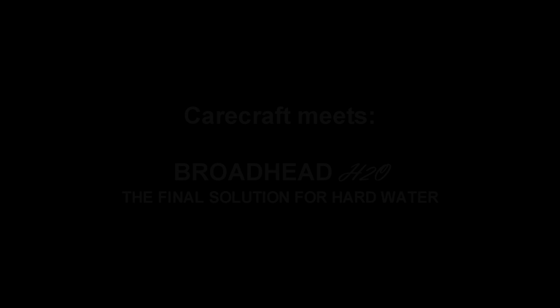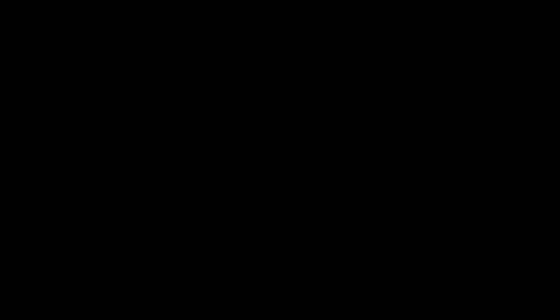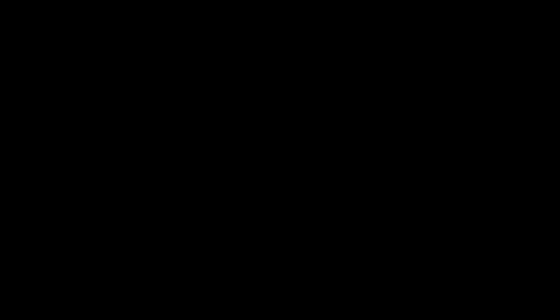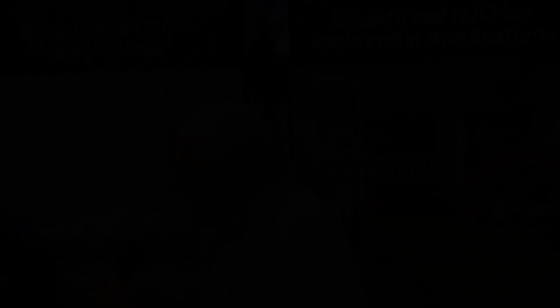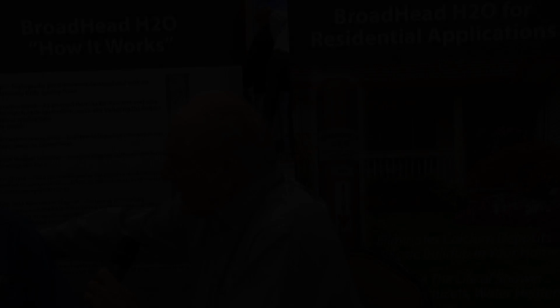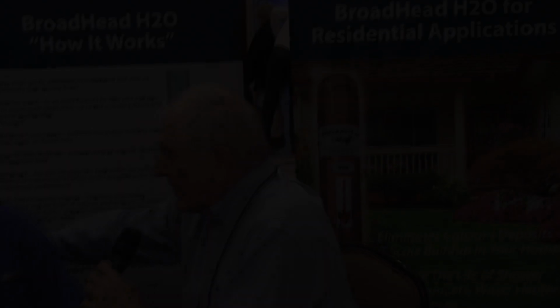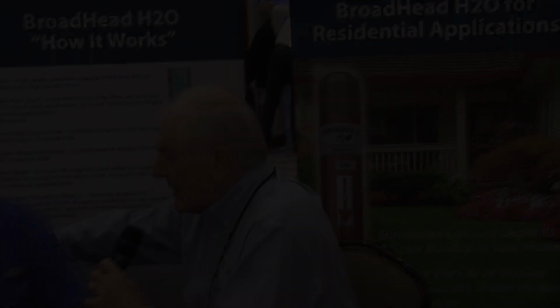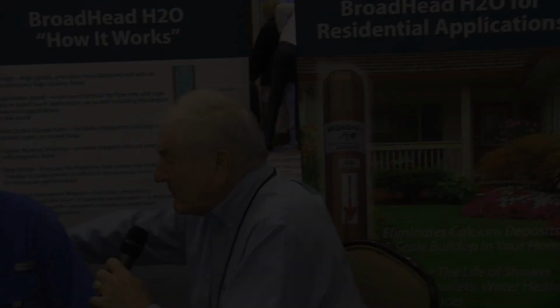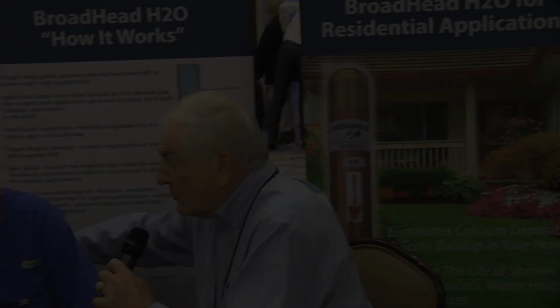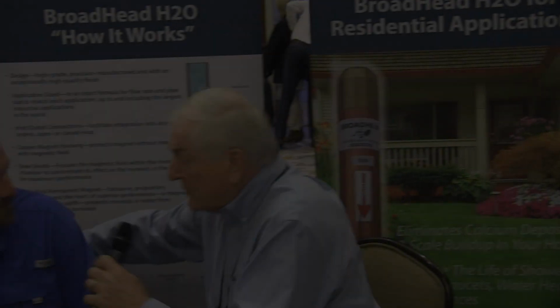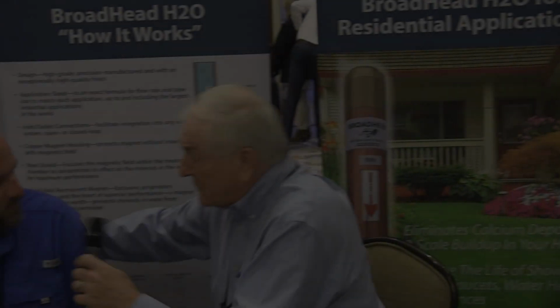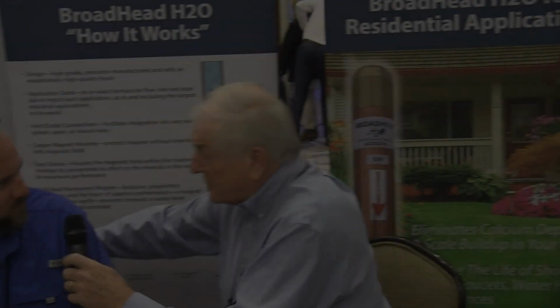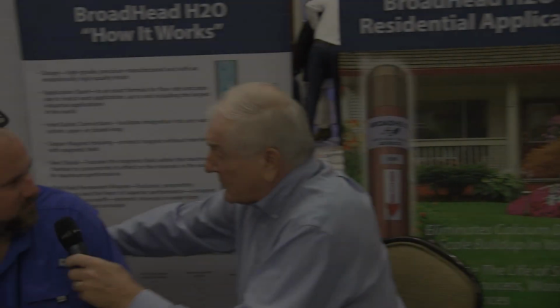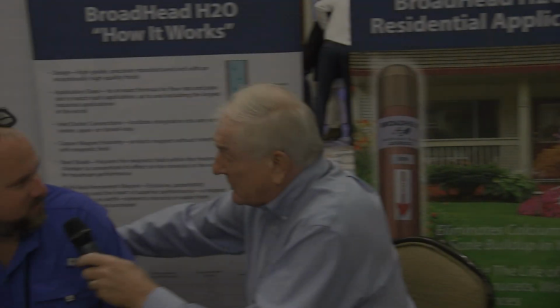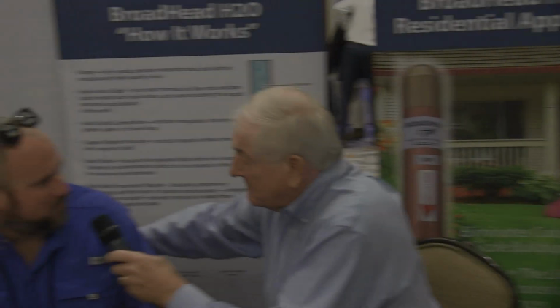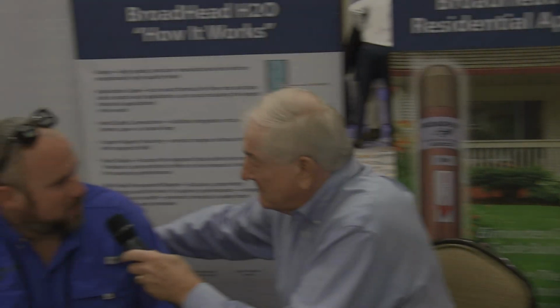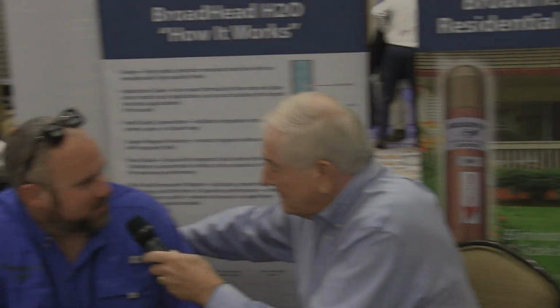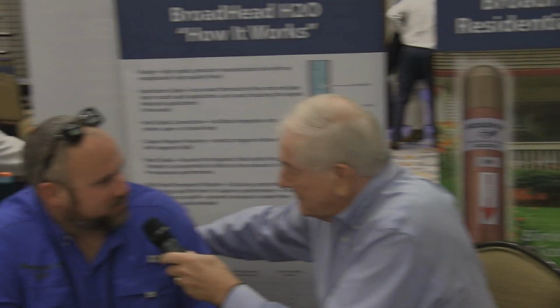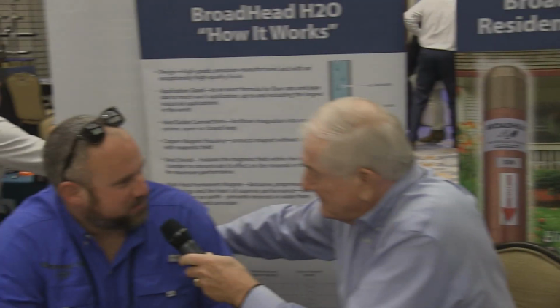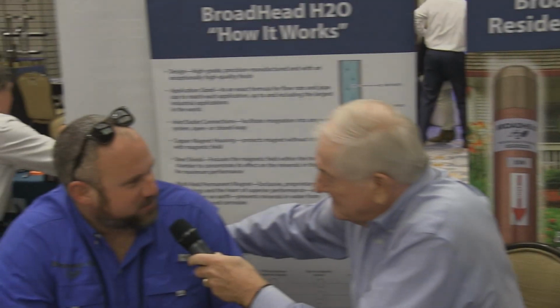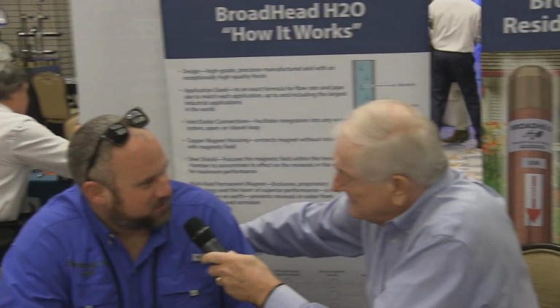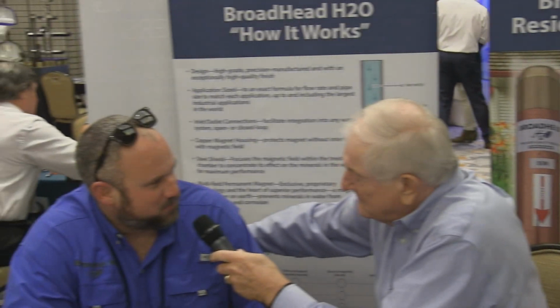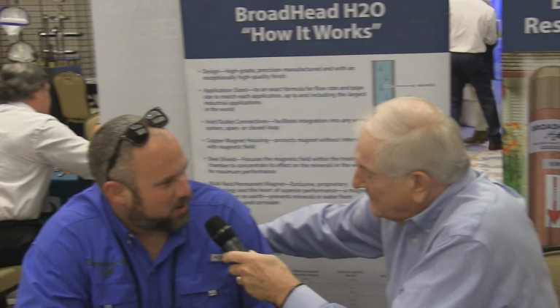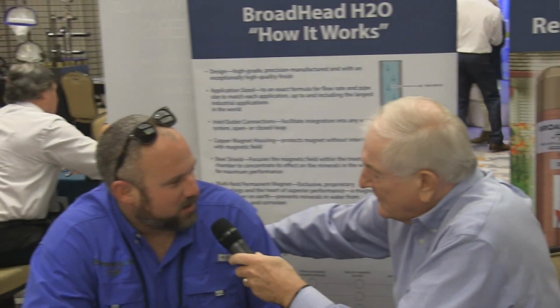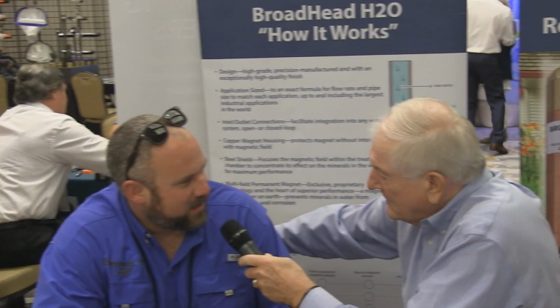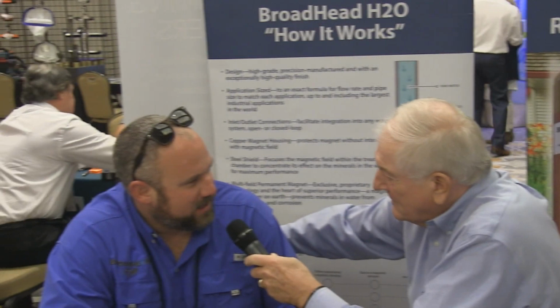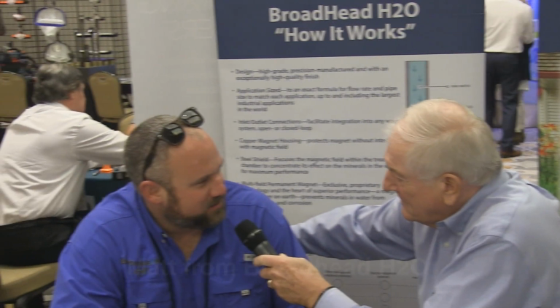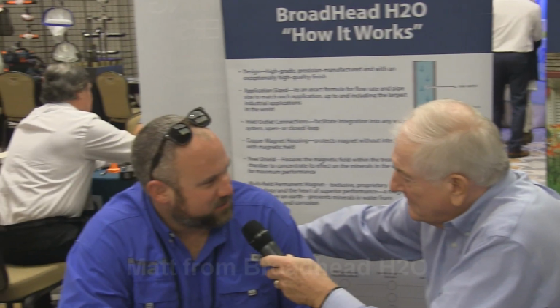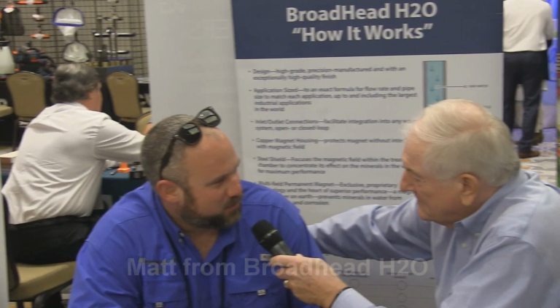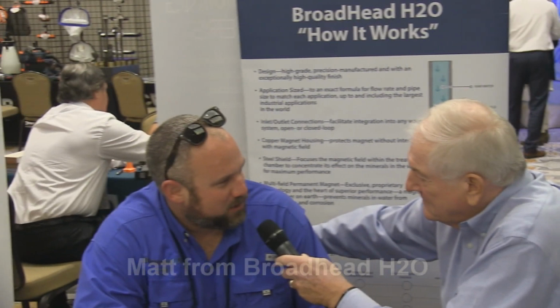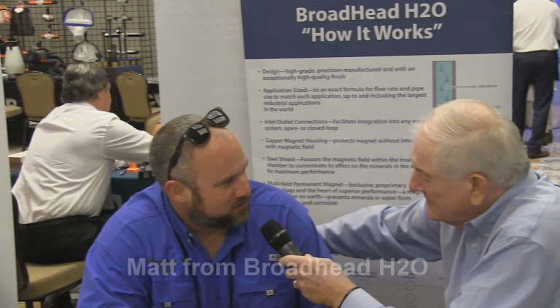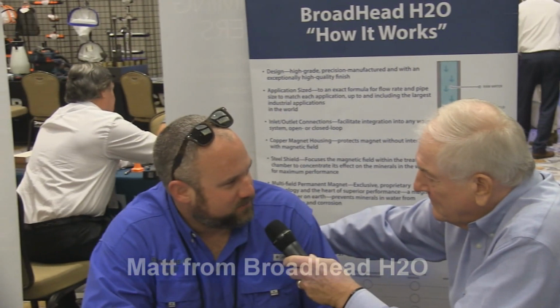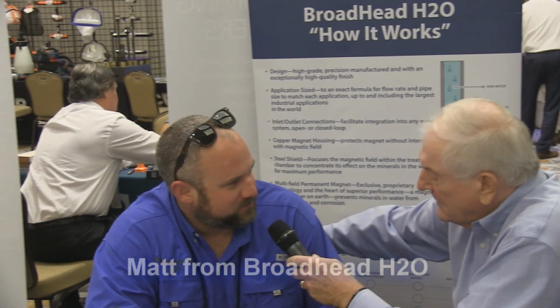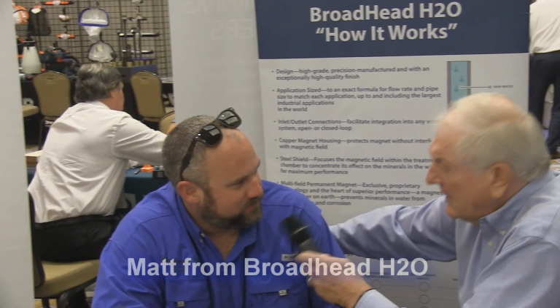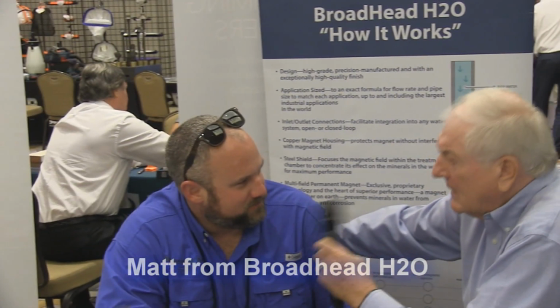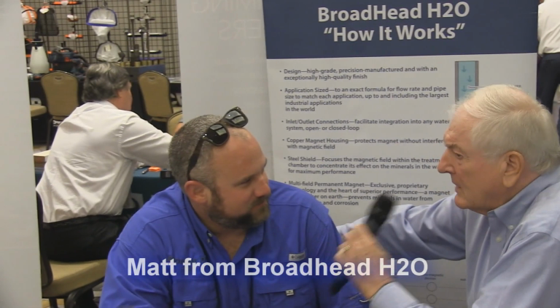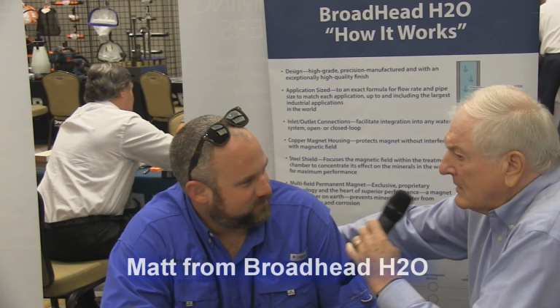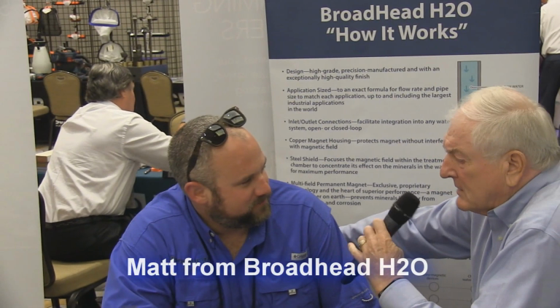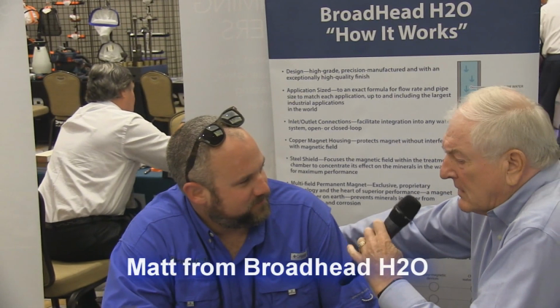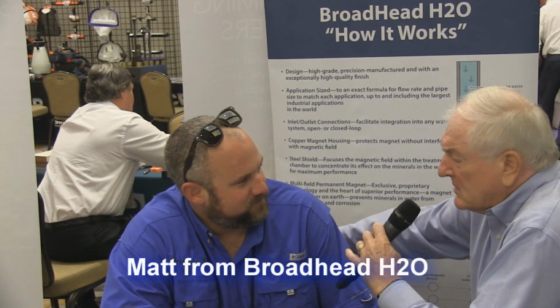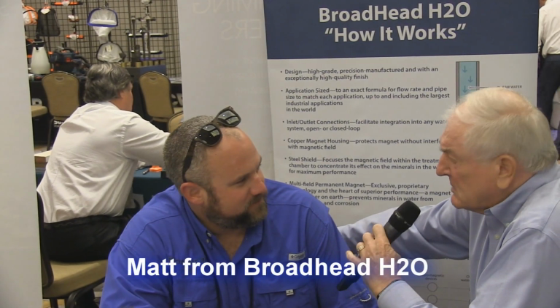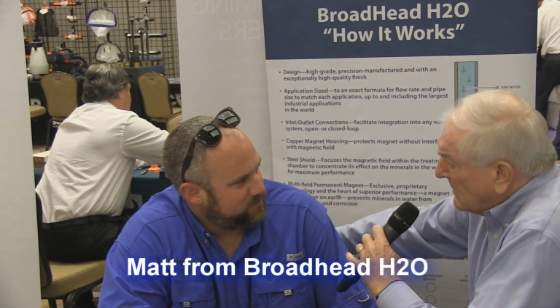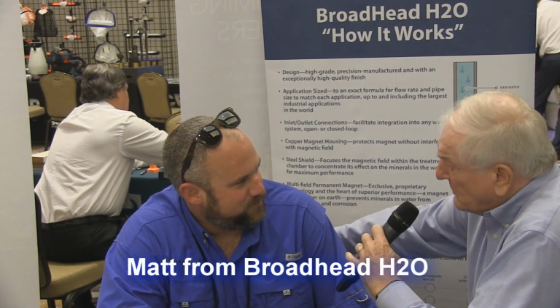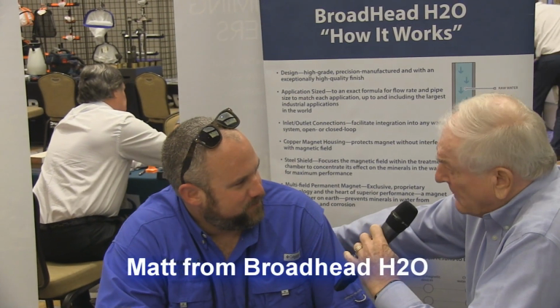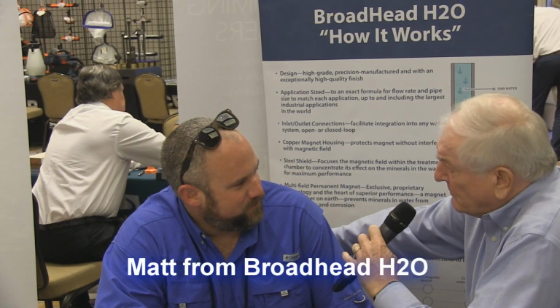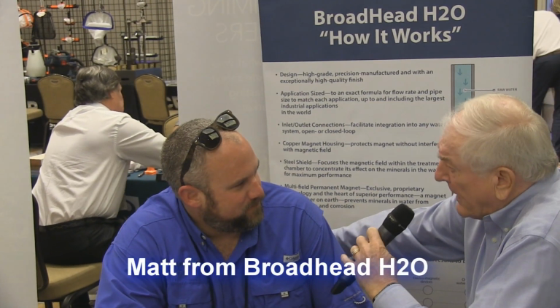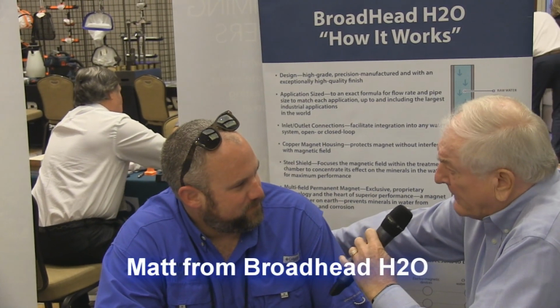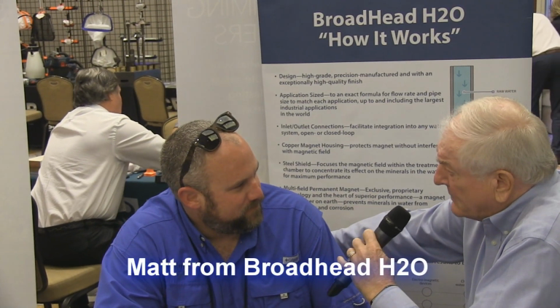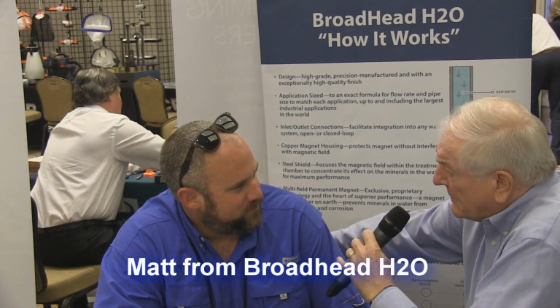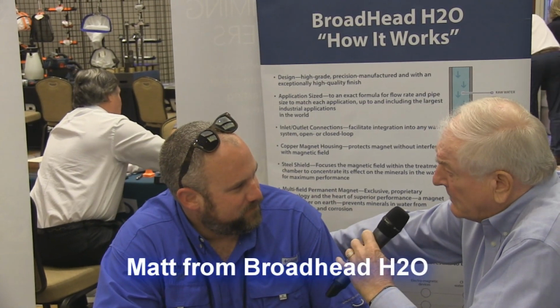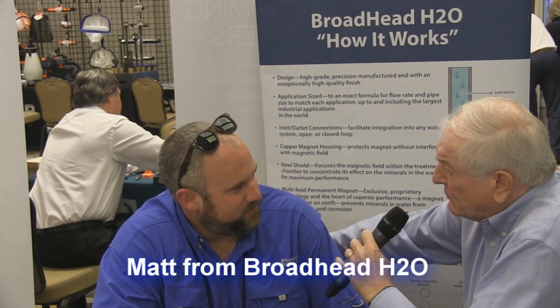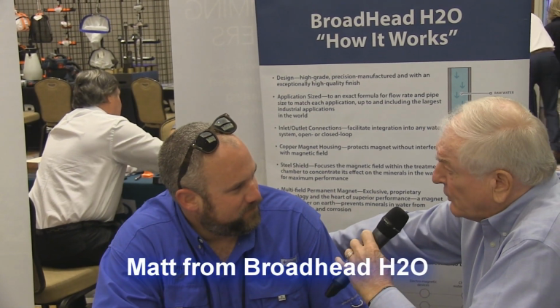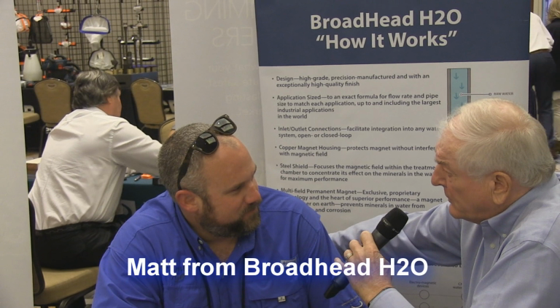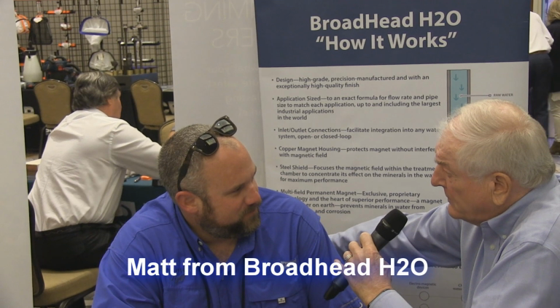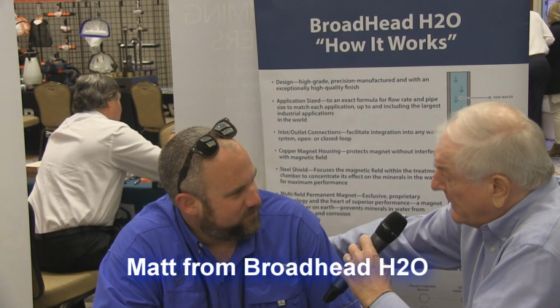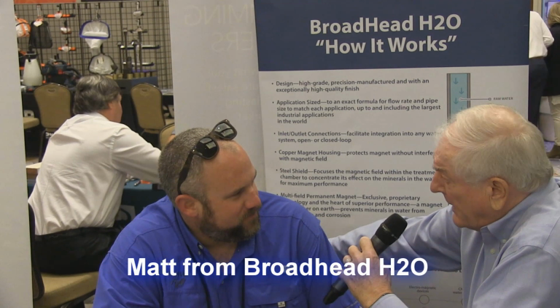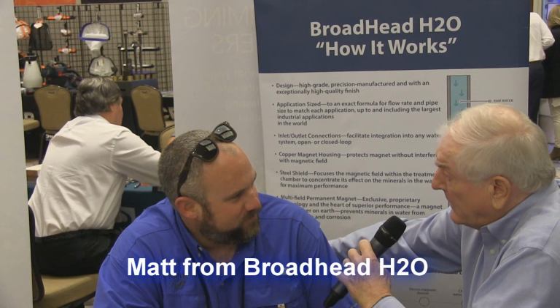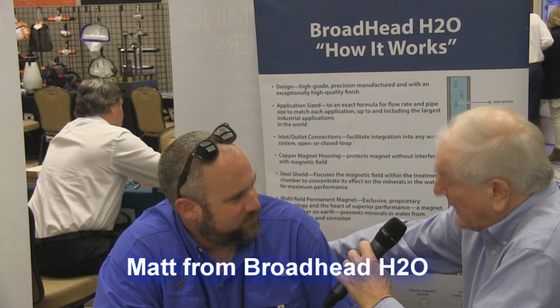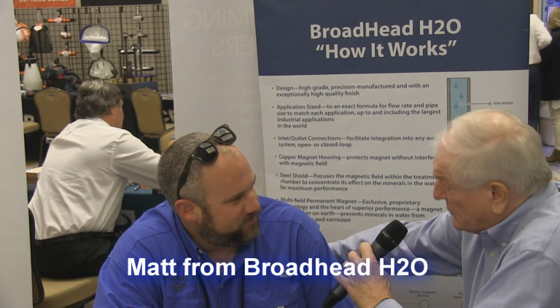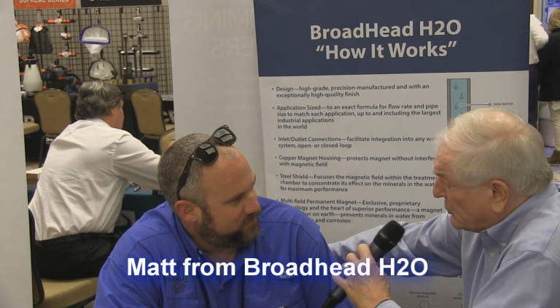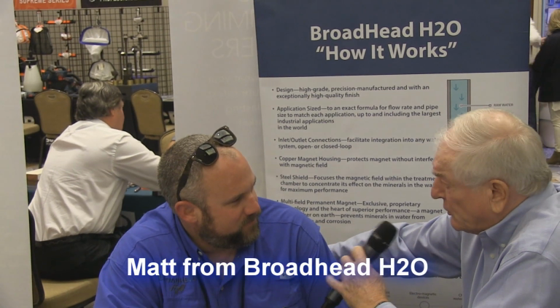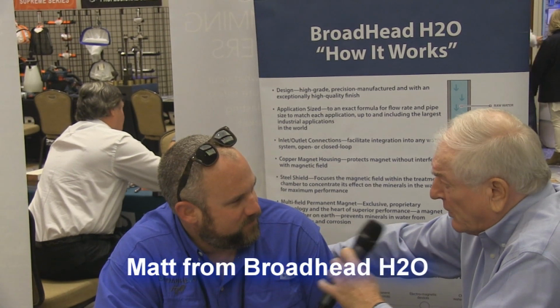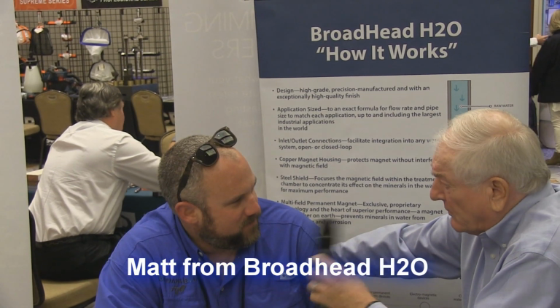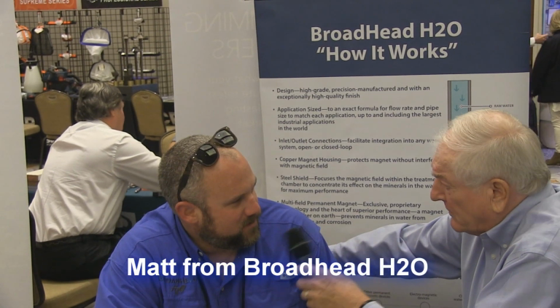Hi, I am with Matt Trissel, Broadhead H2O. Tell us something about Broadhead H2O.